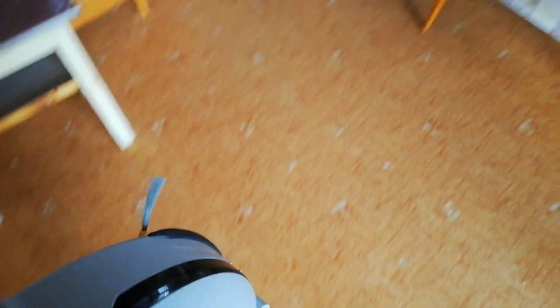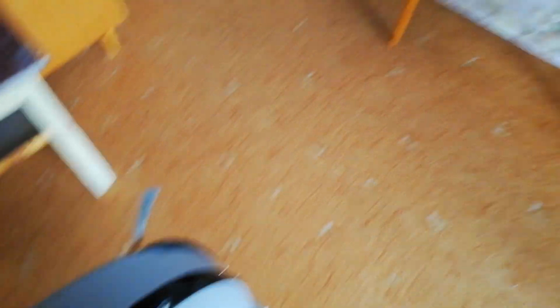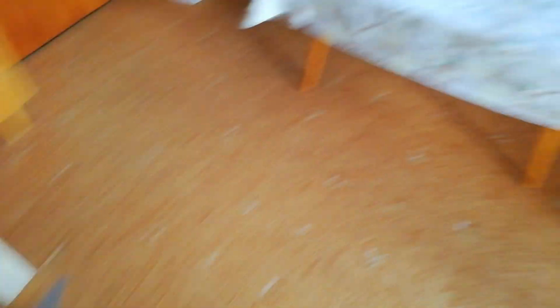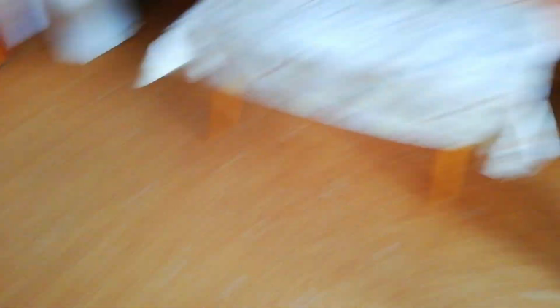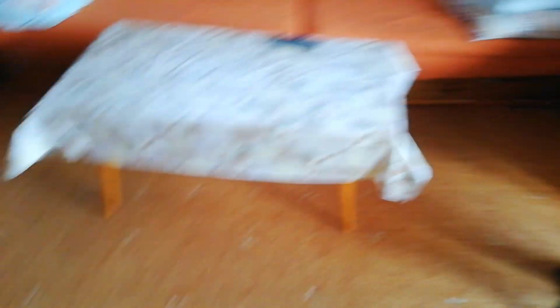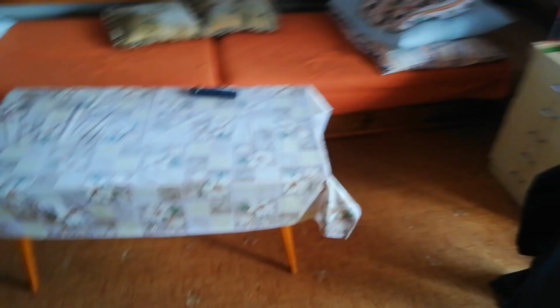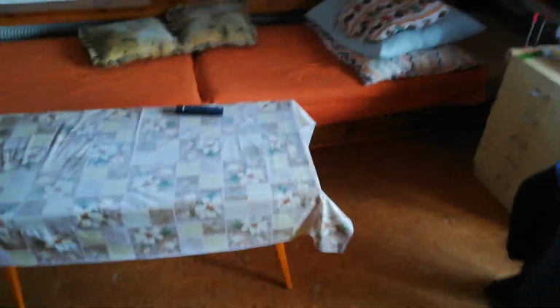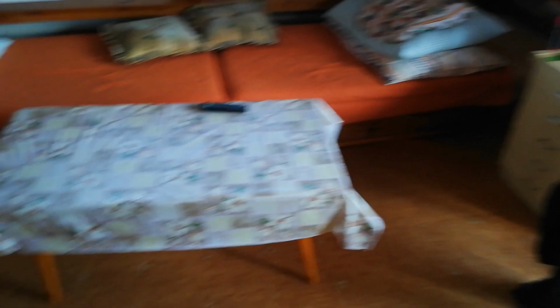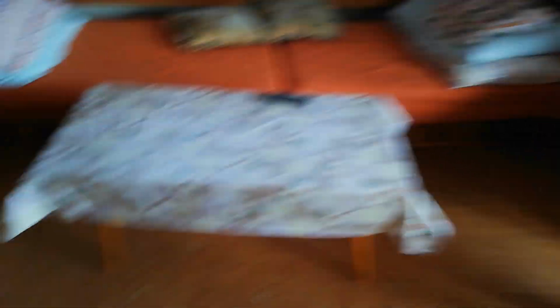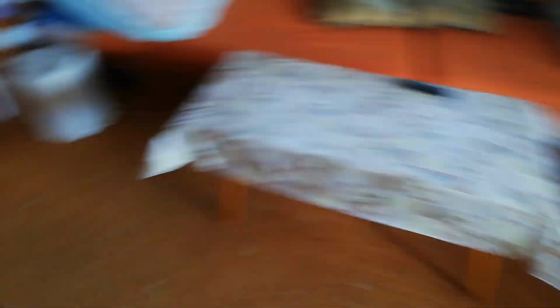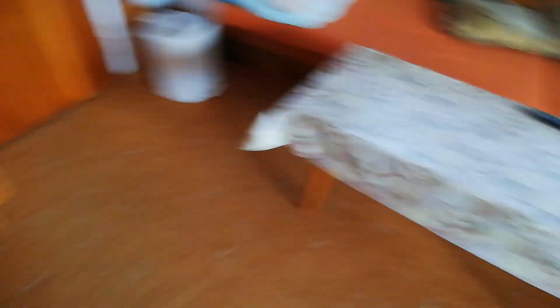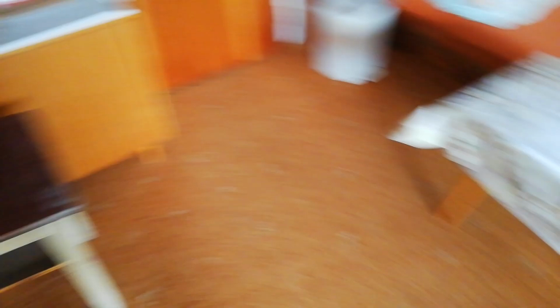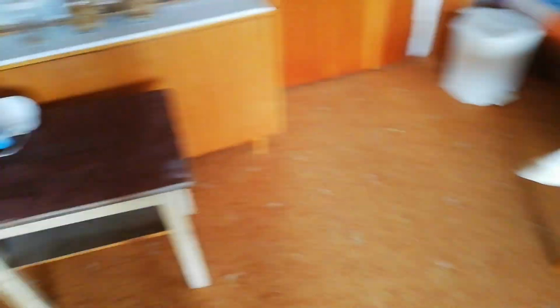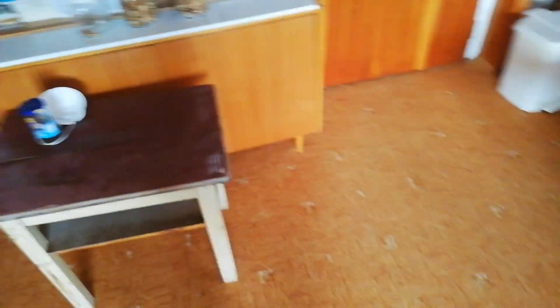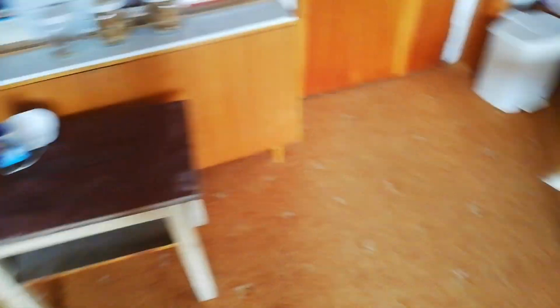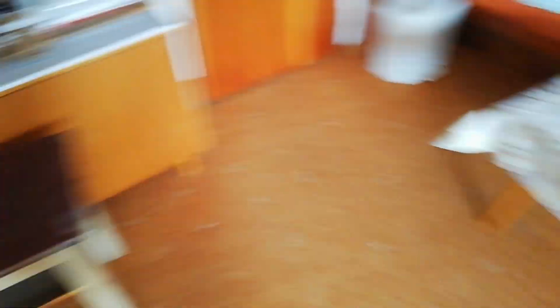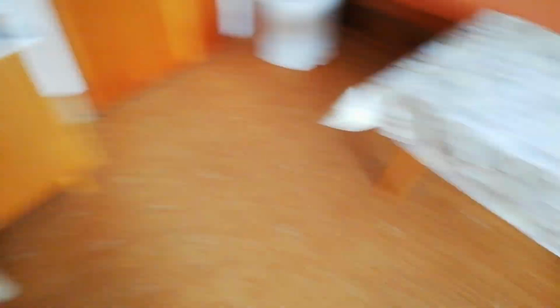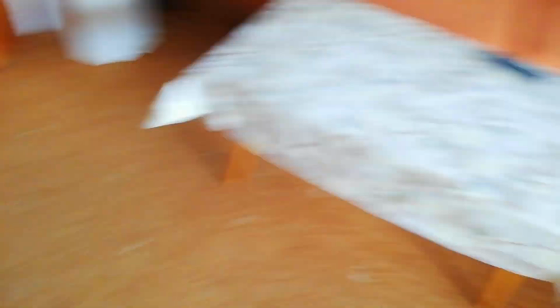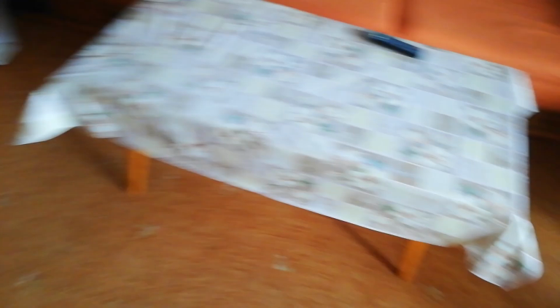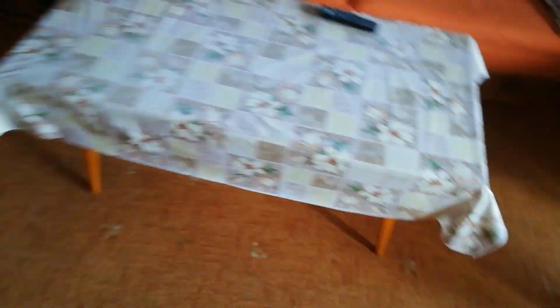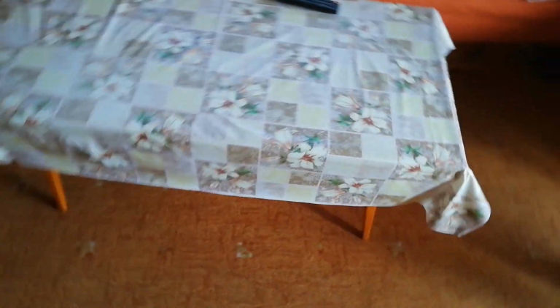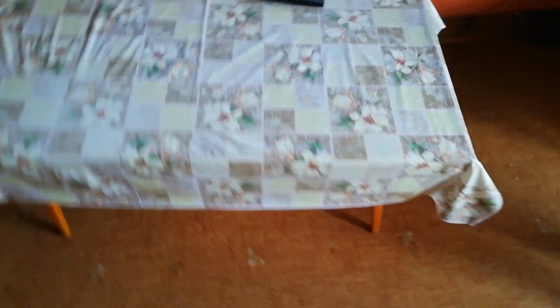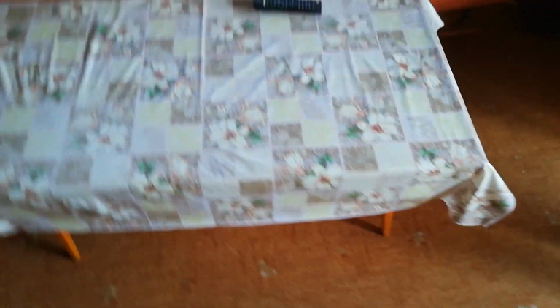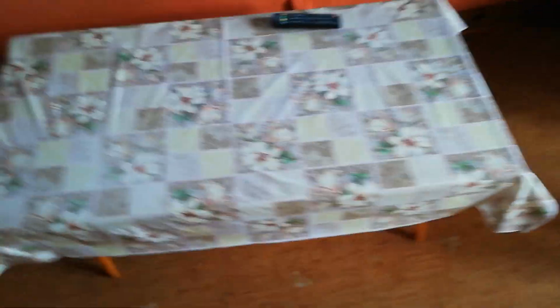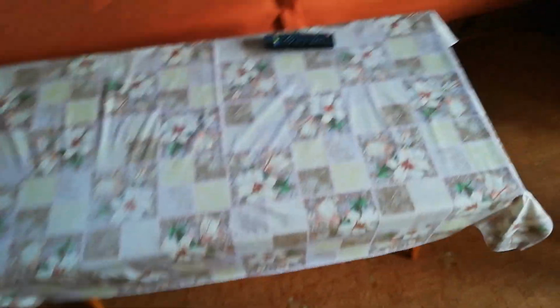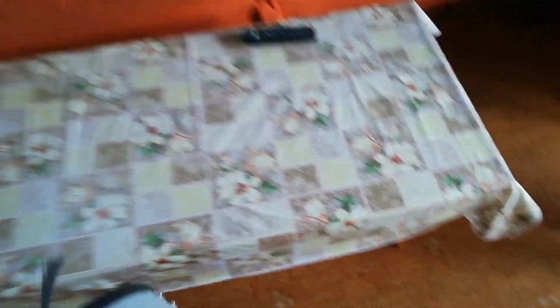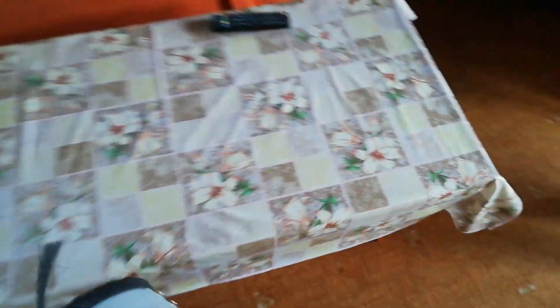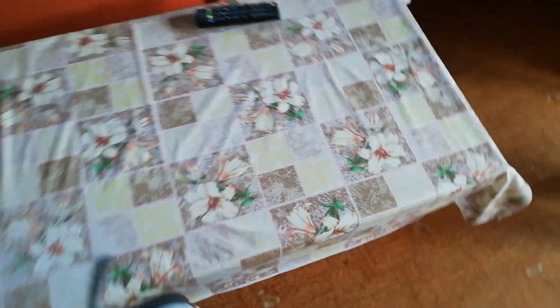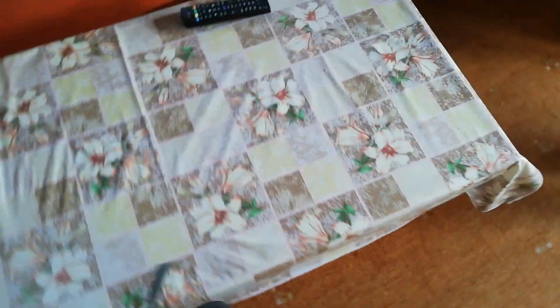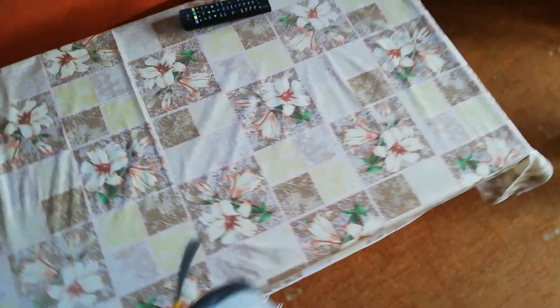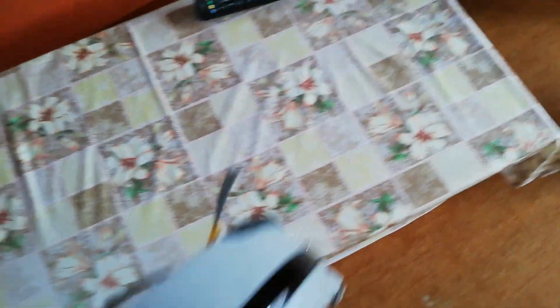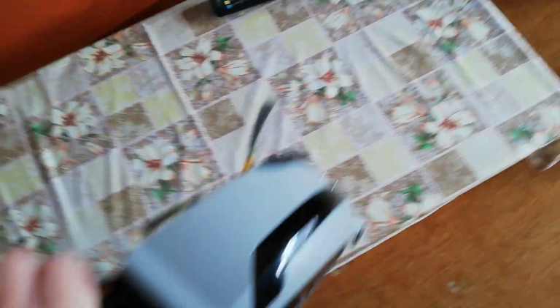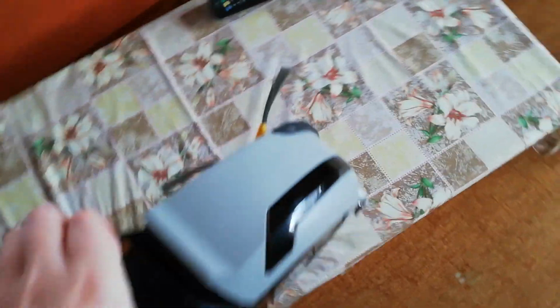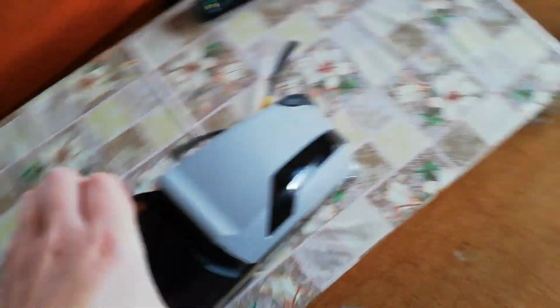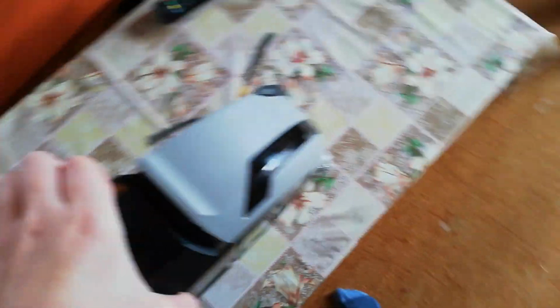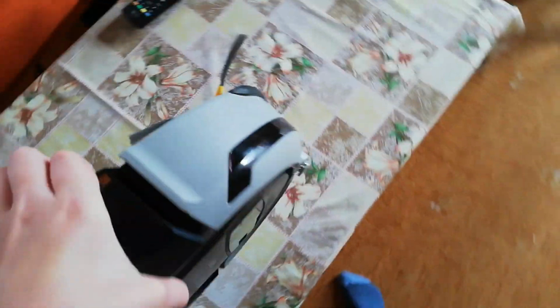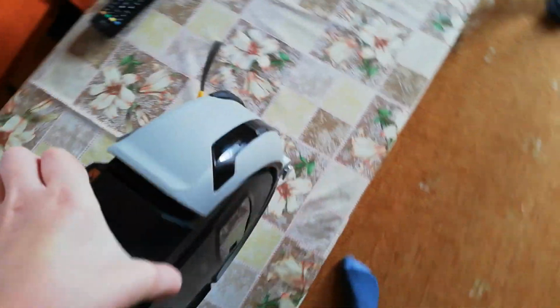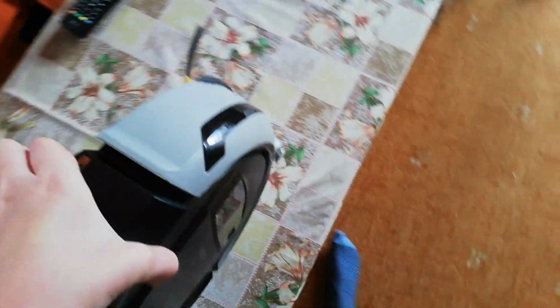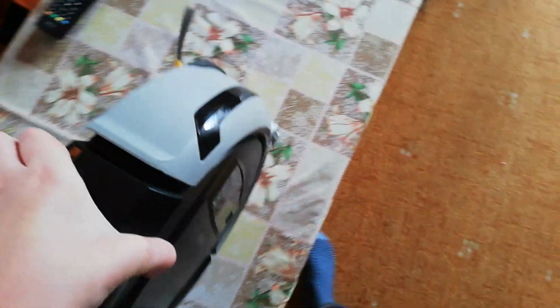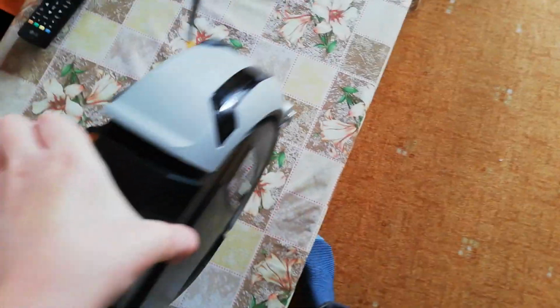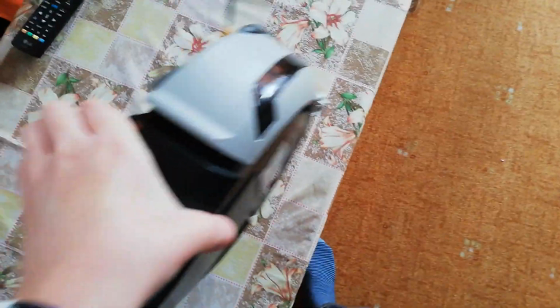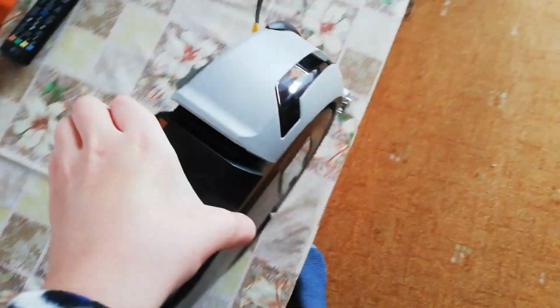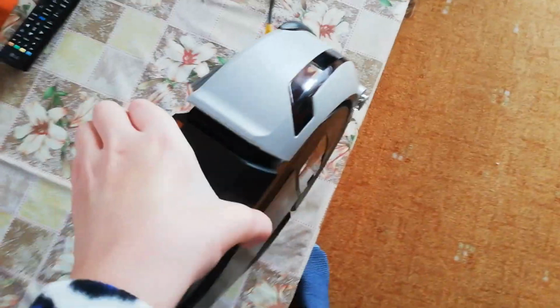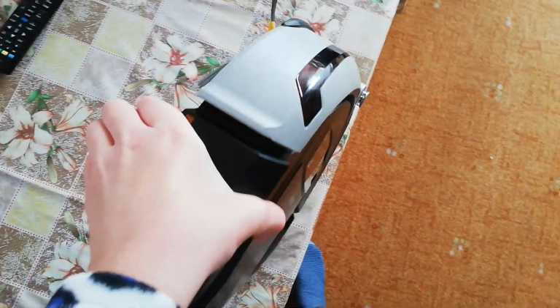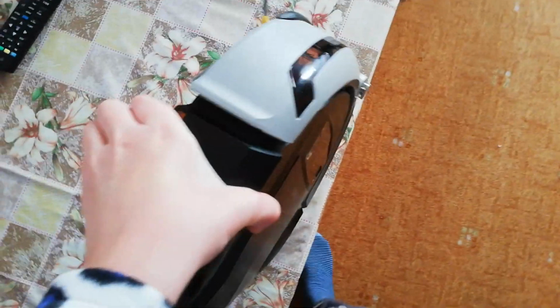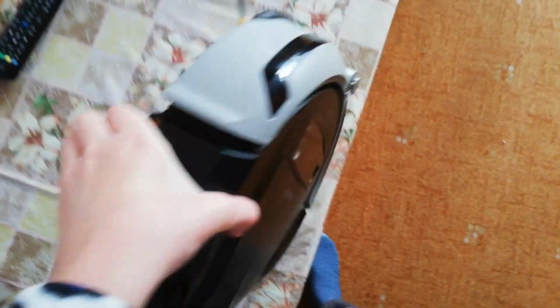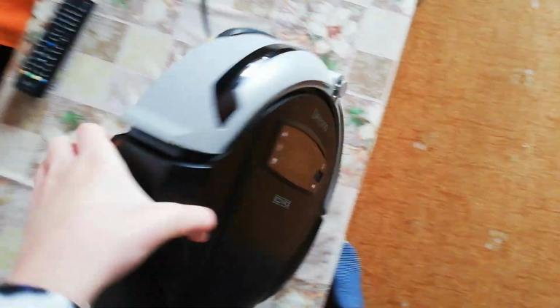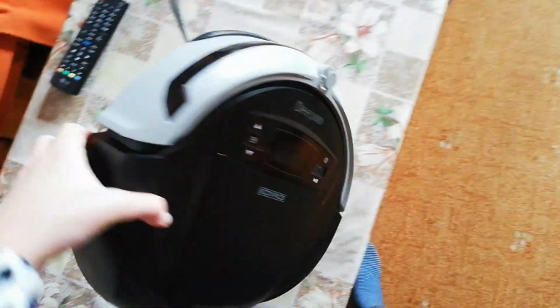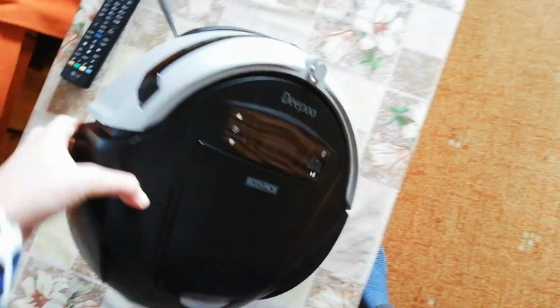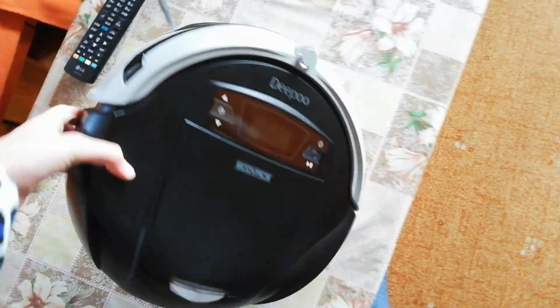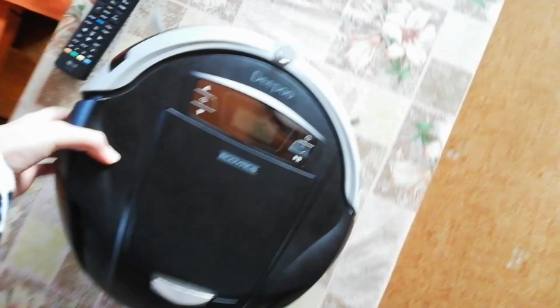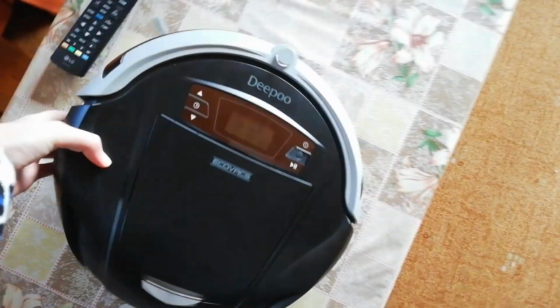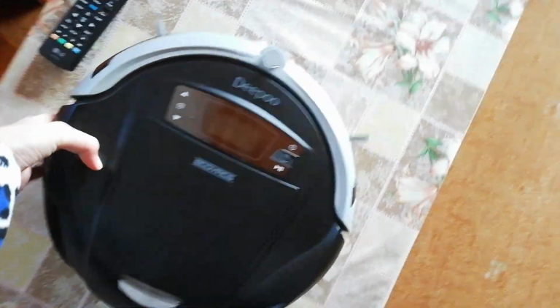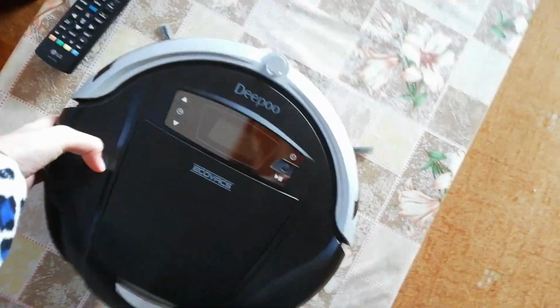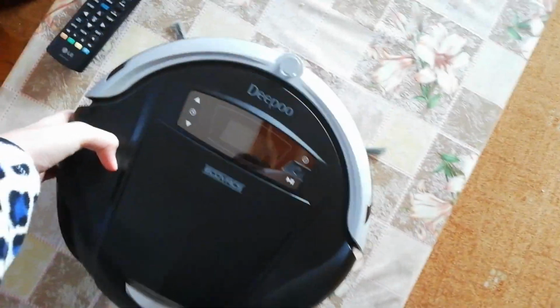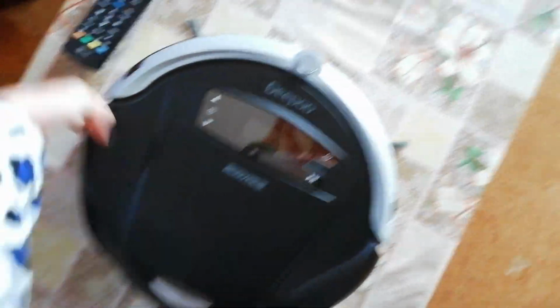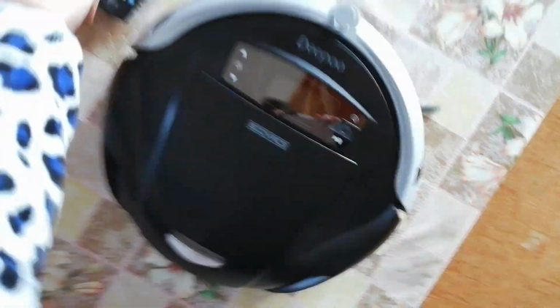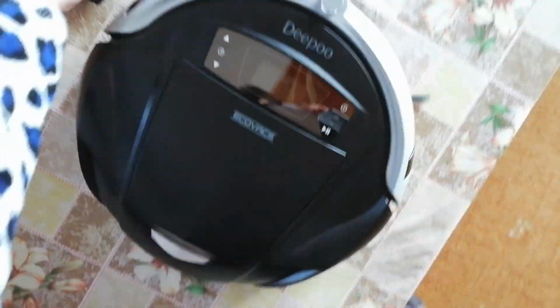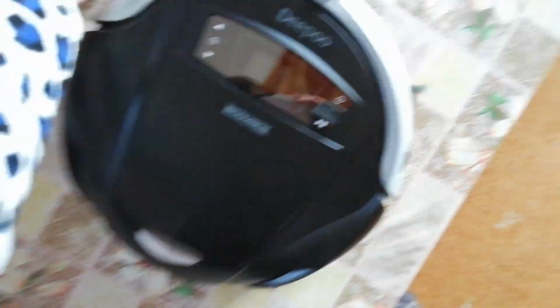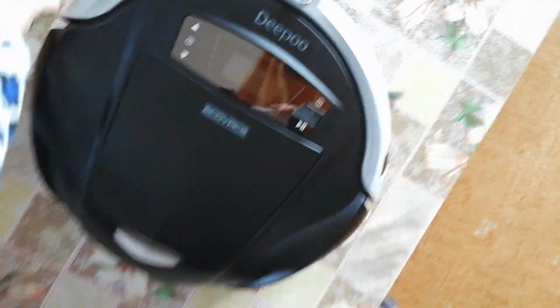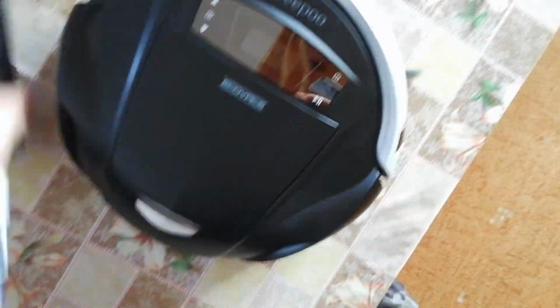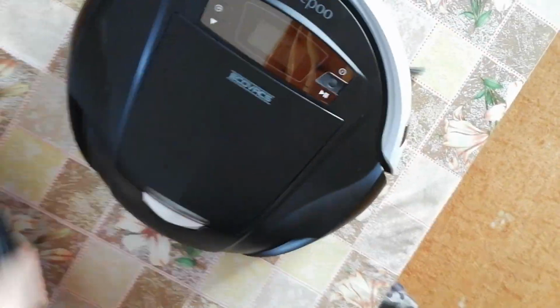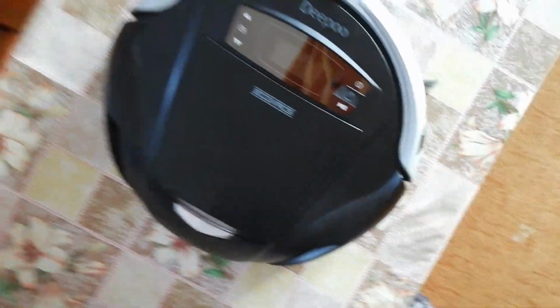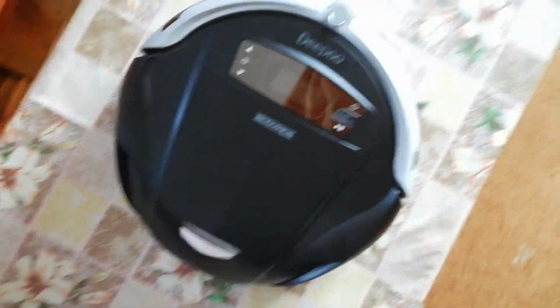I don't have any stairs, so I put it on the table. Don't worry about it, let's get together. Okay.